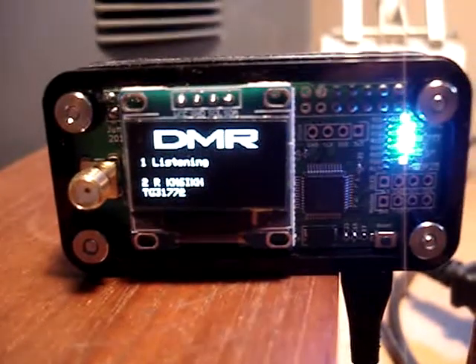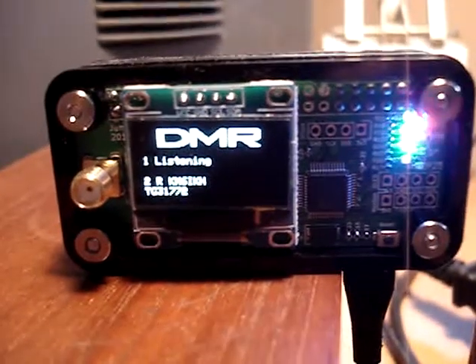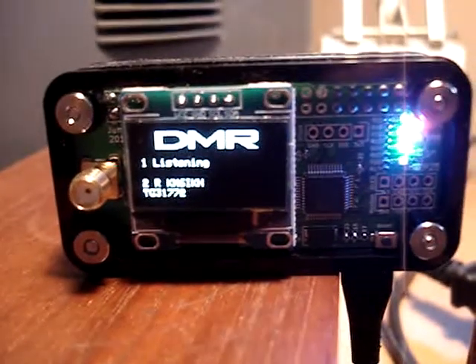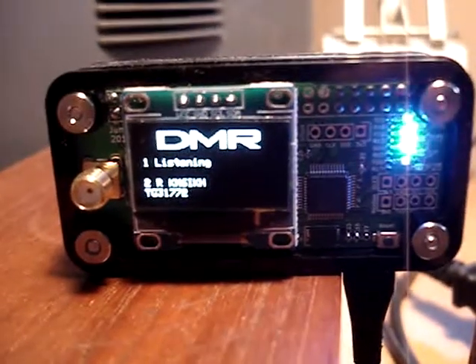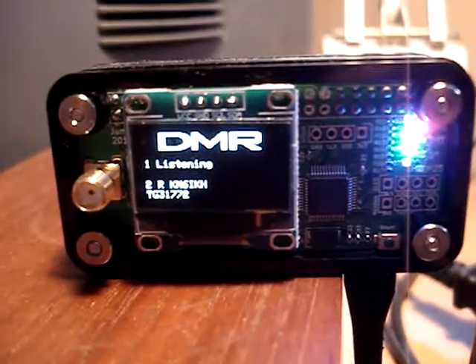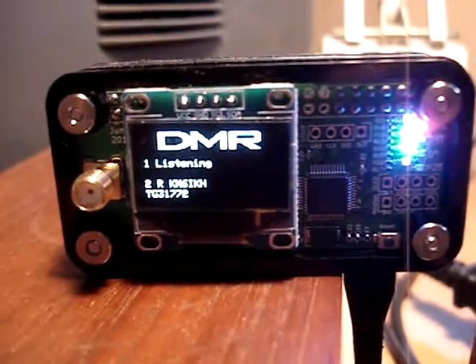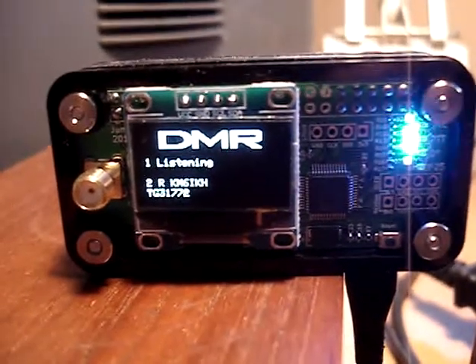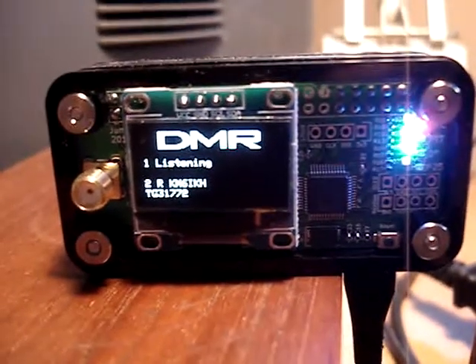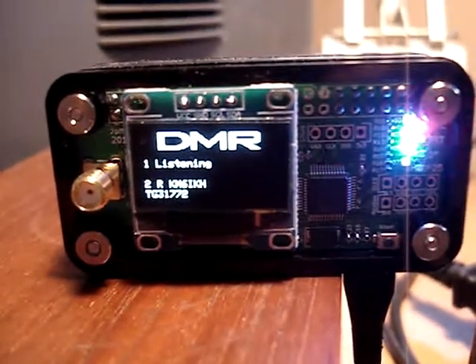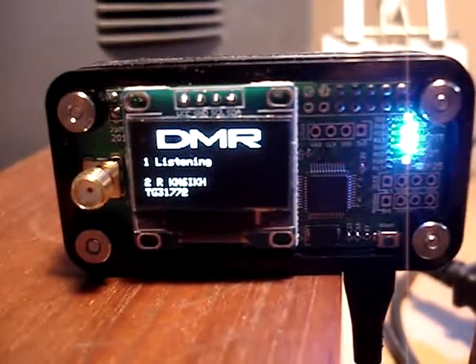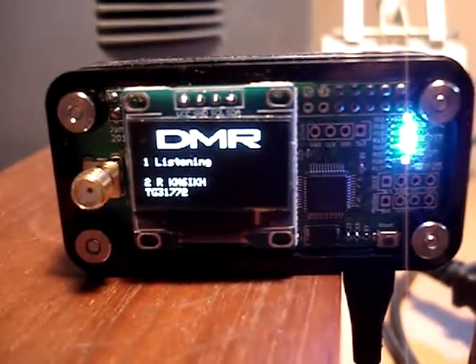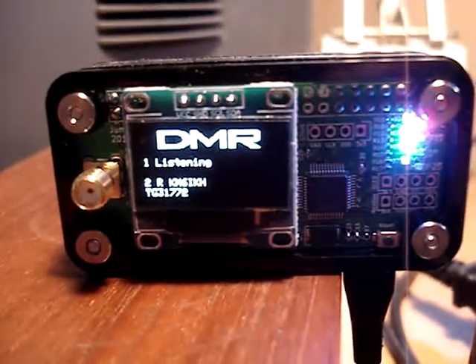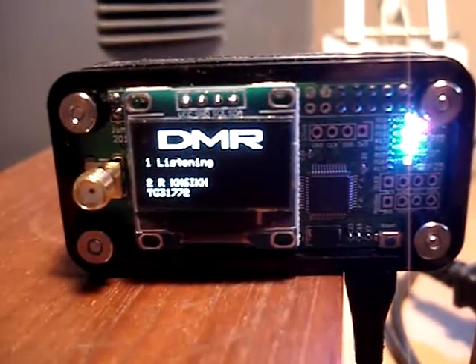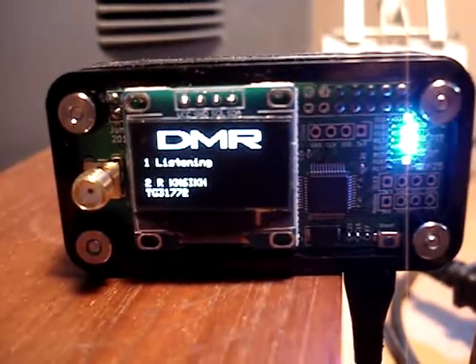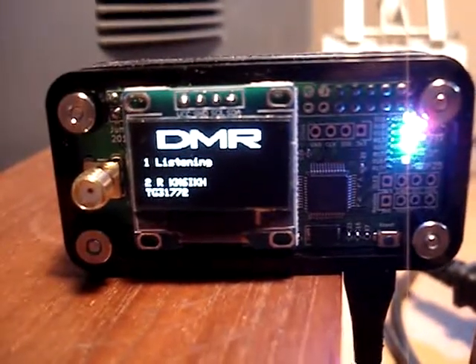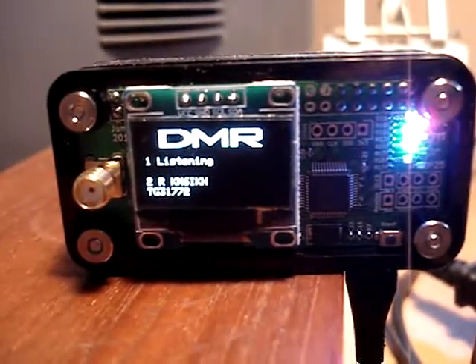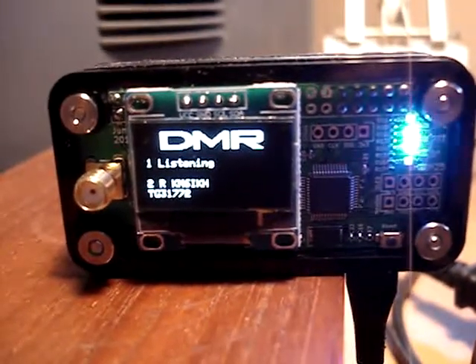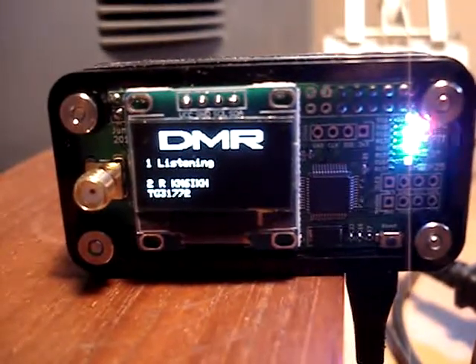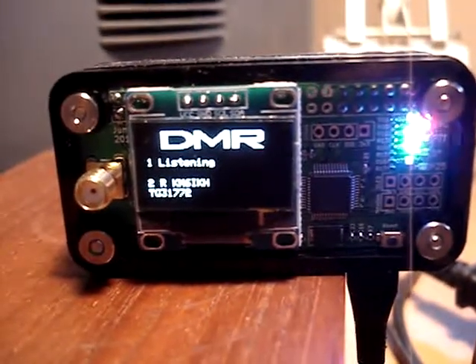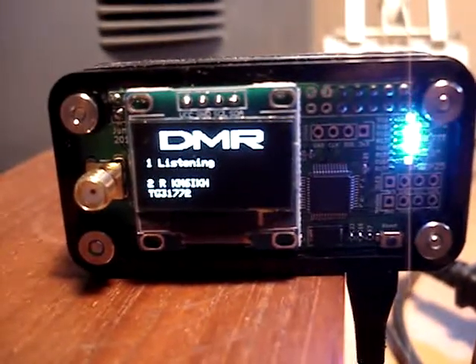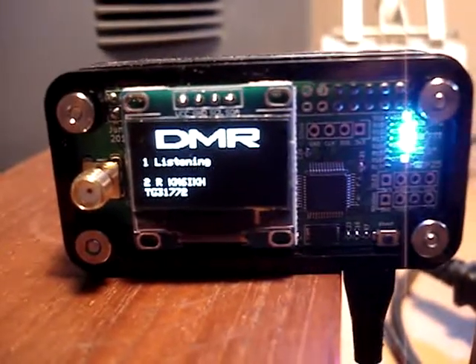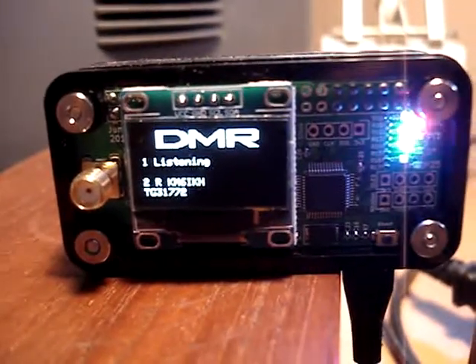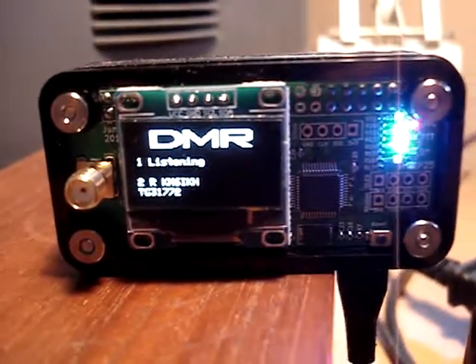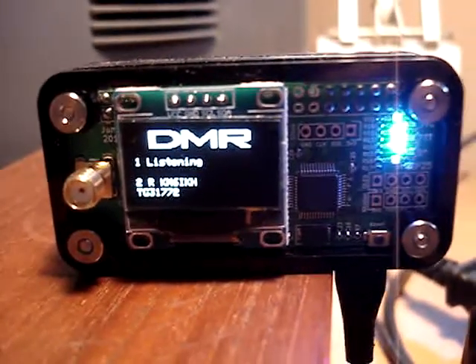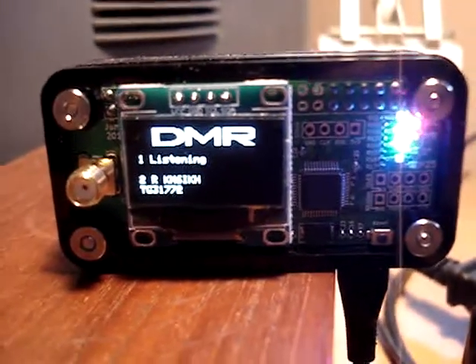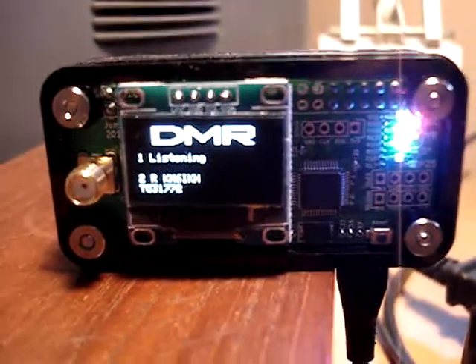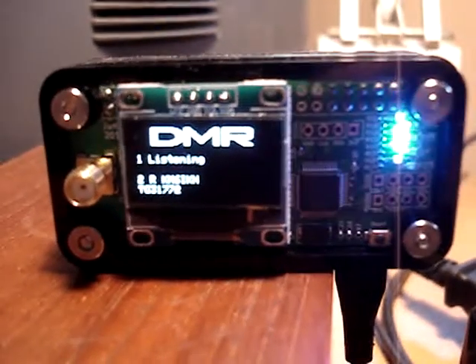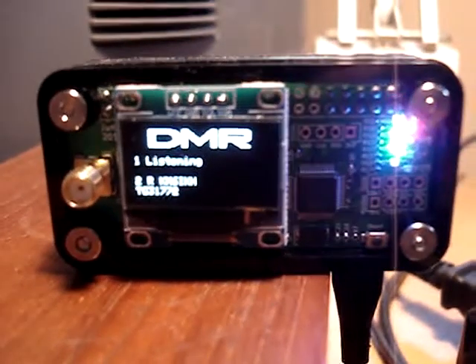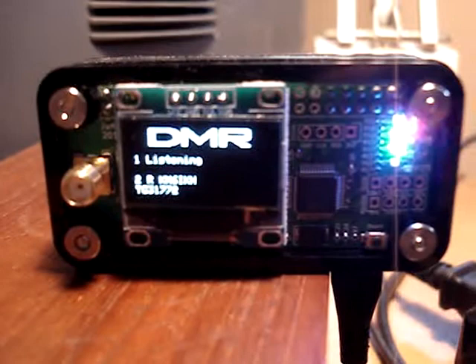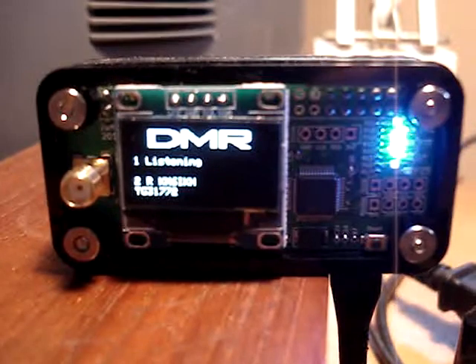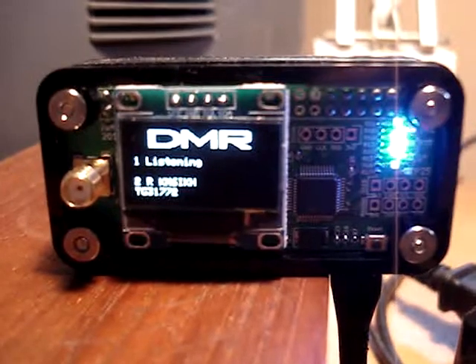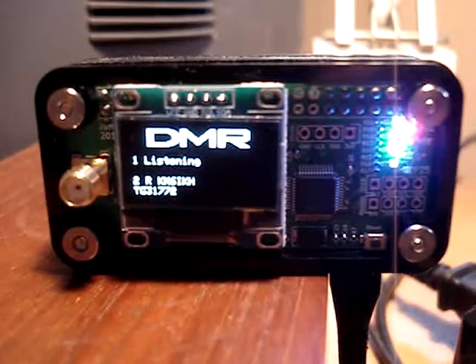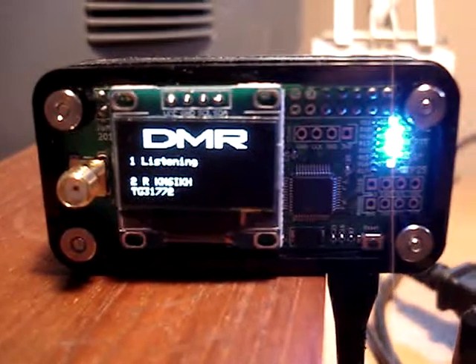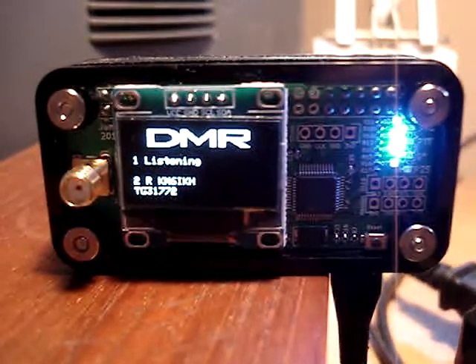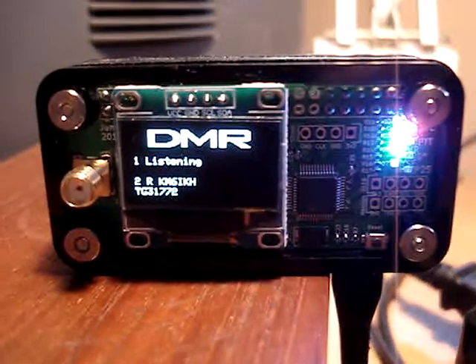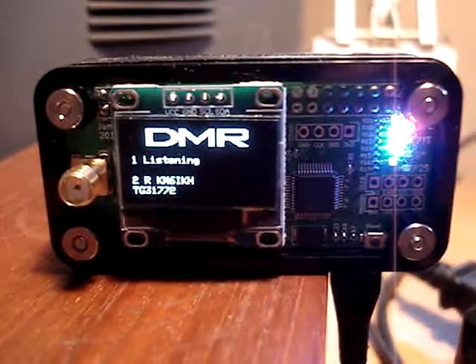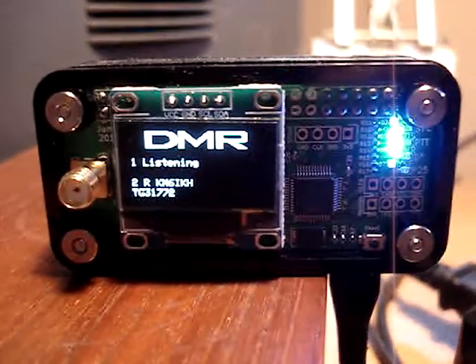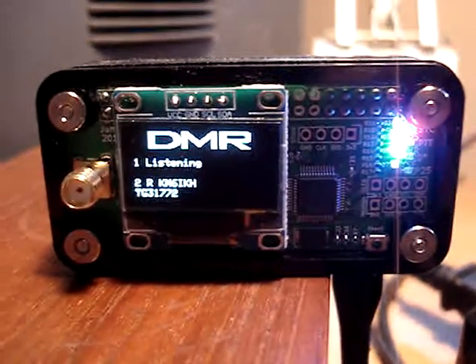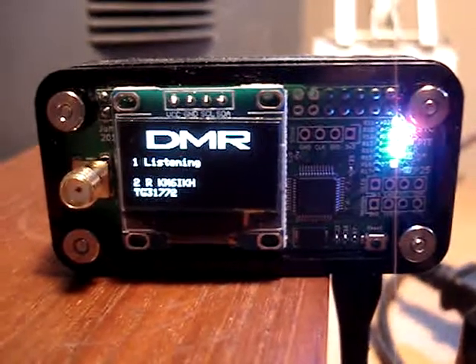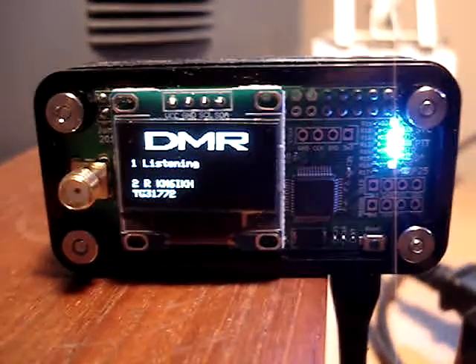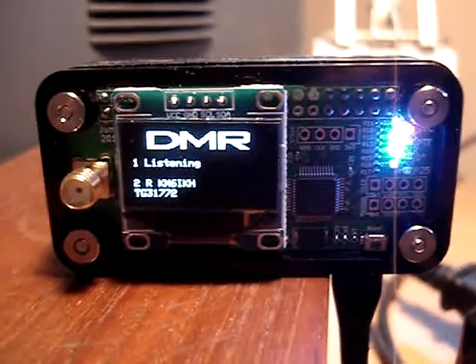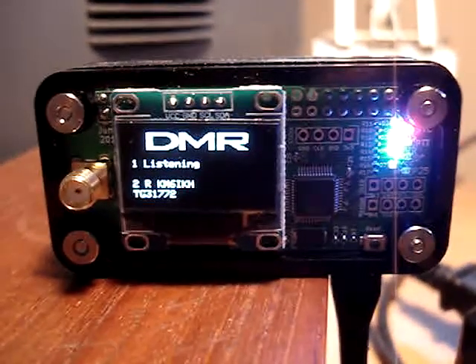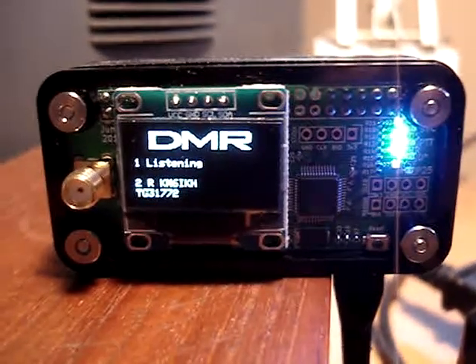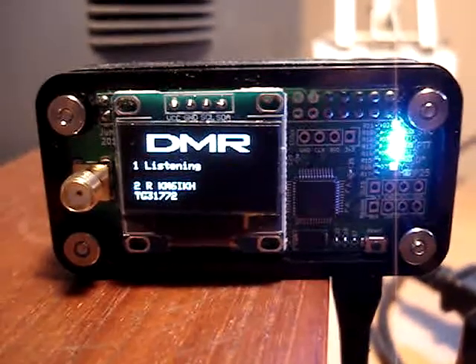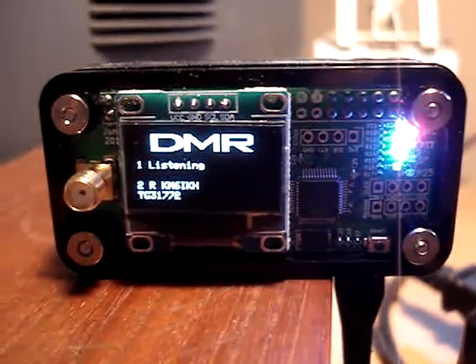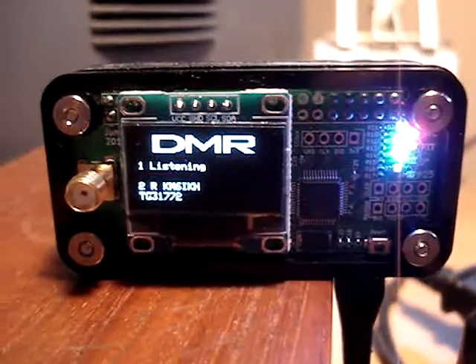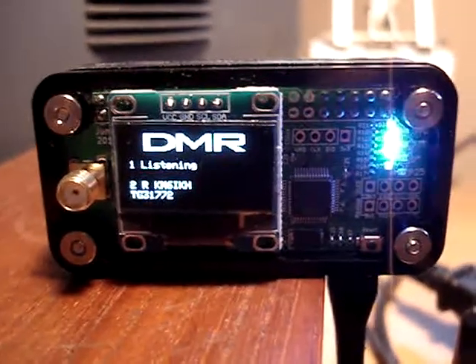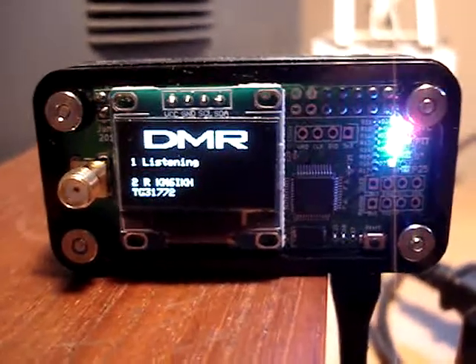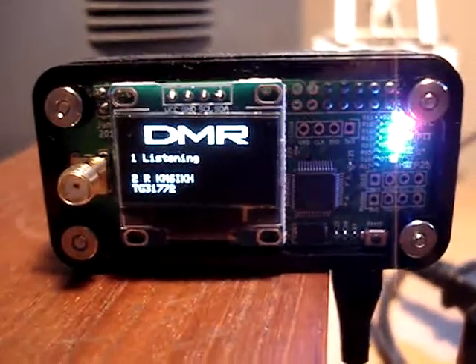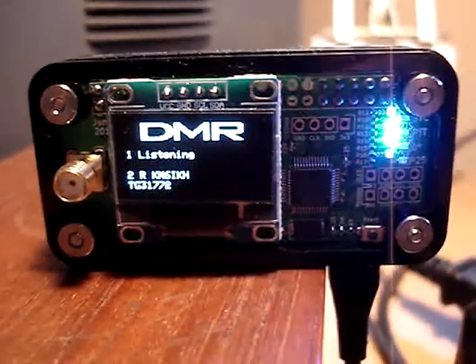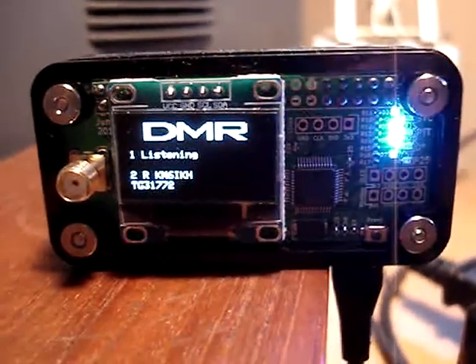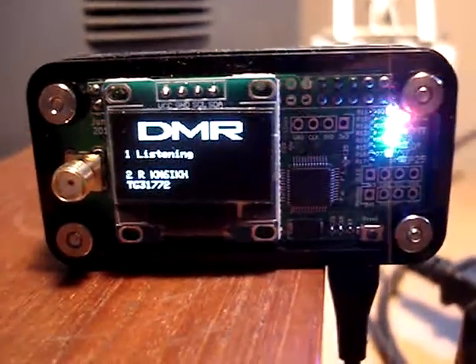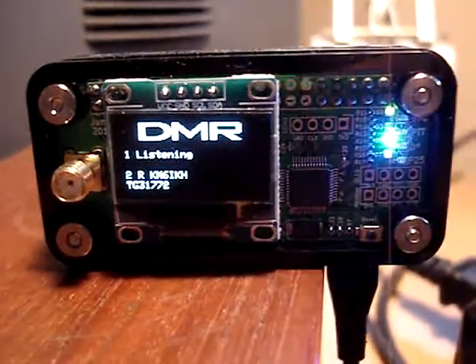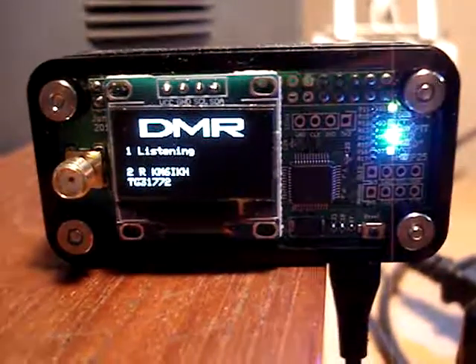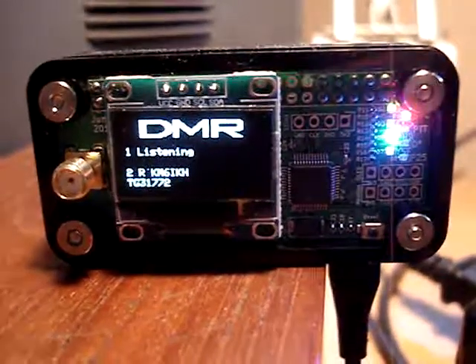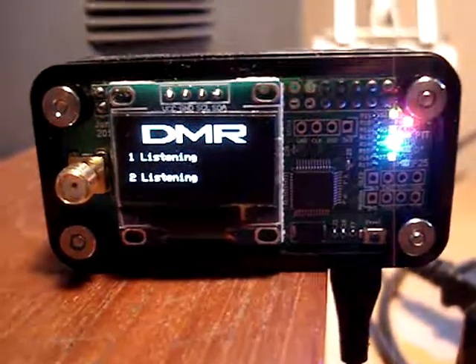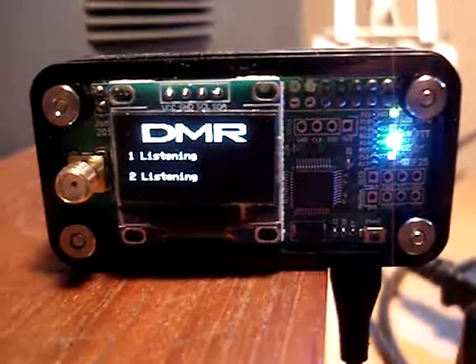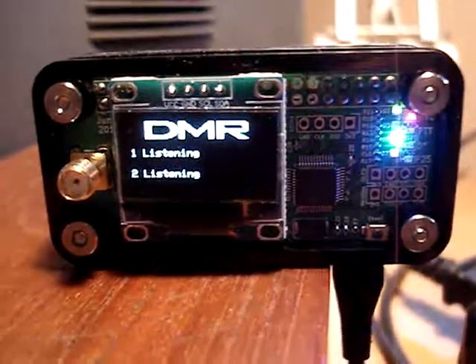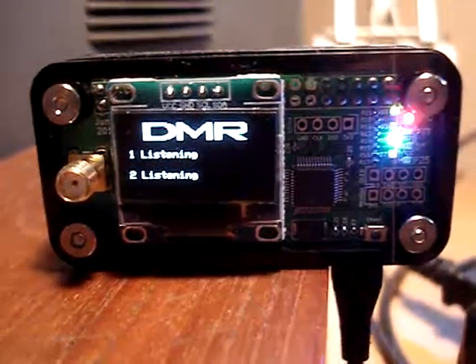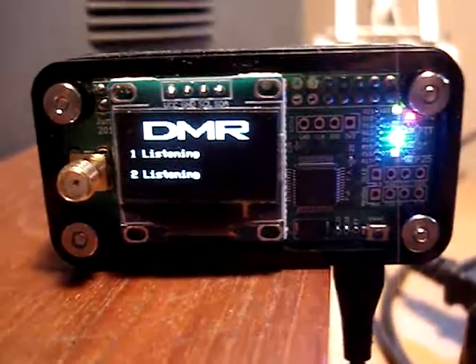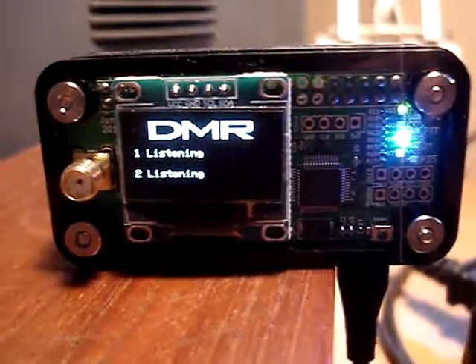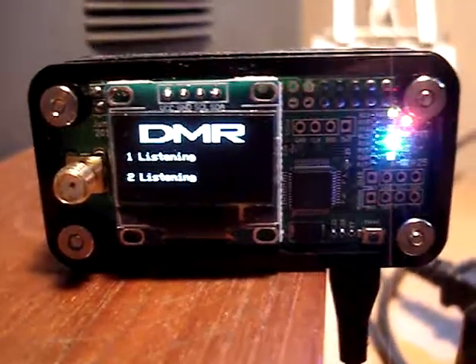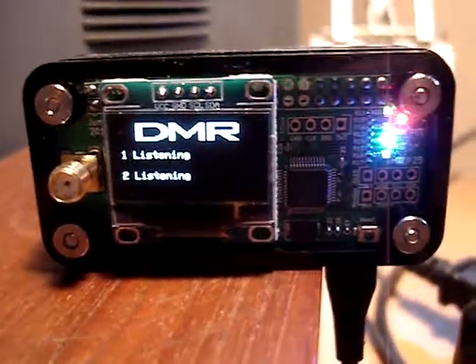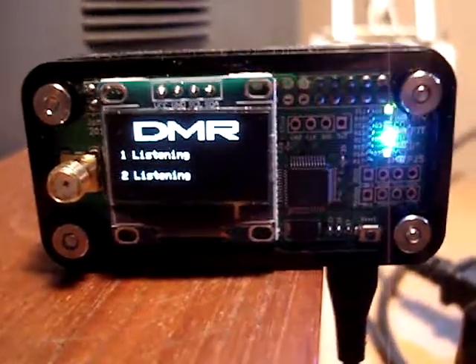KM6IKH, testing one, two, three, testing one, two, three, on talkgroup 3177.